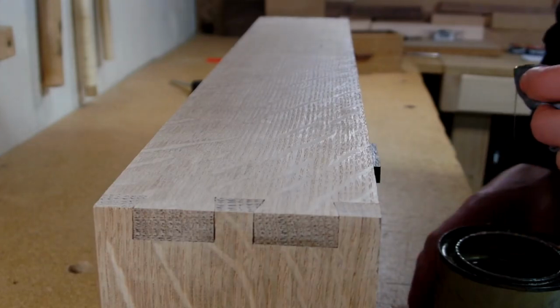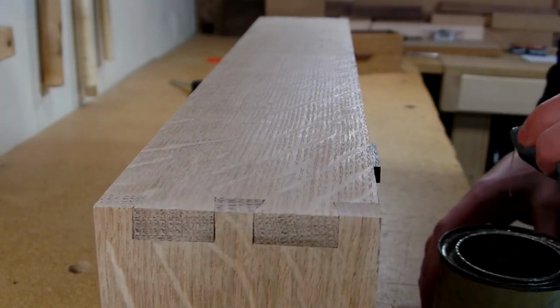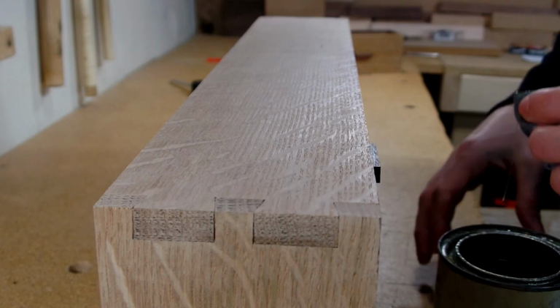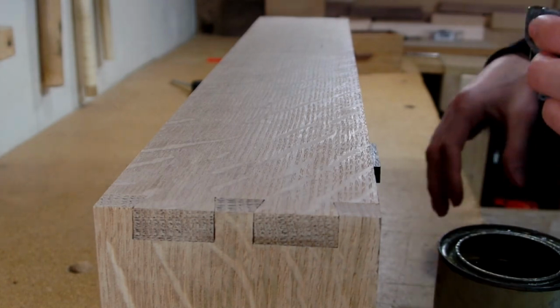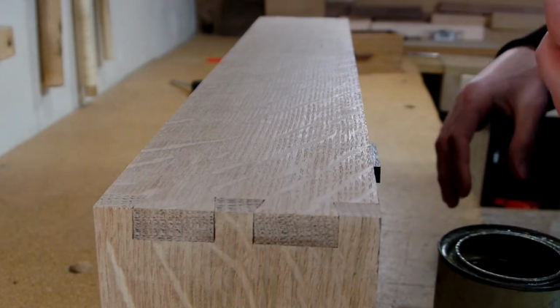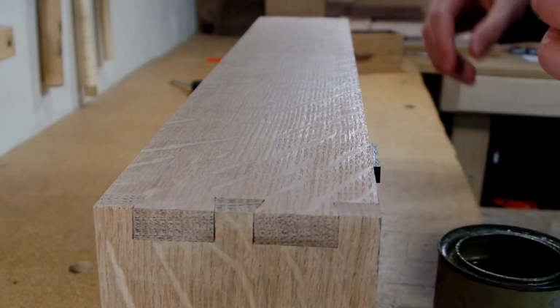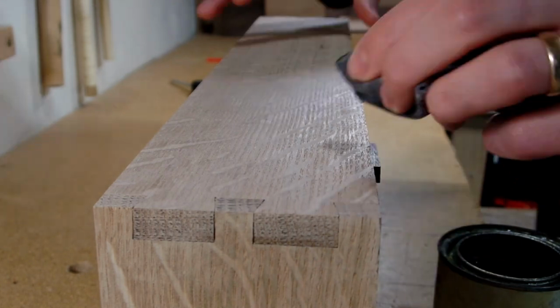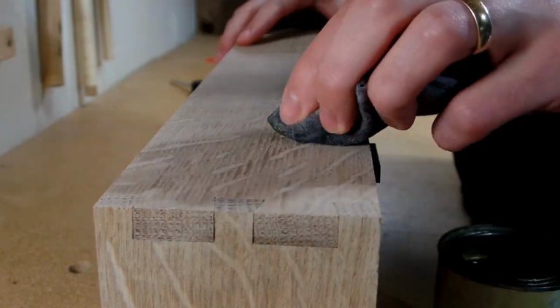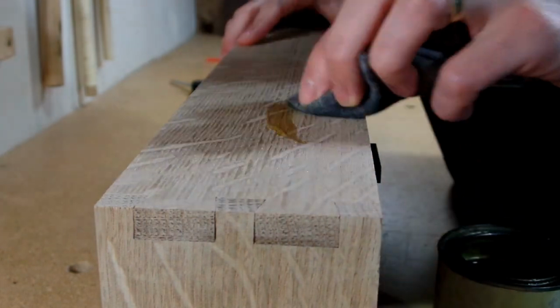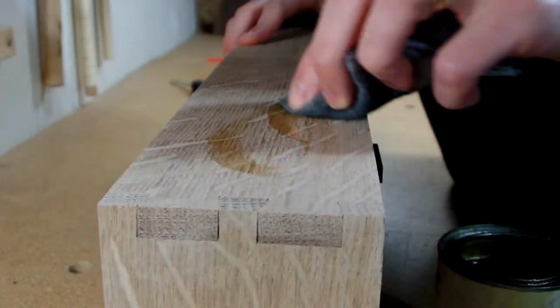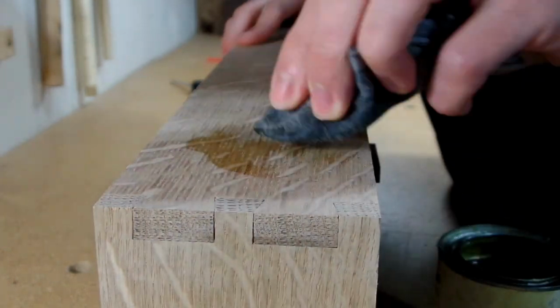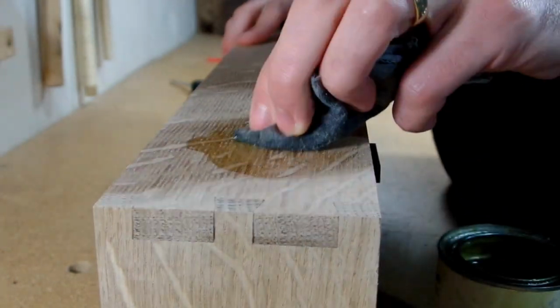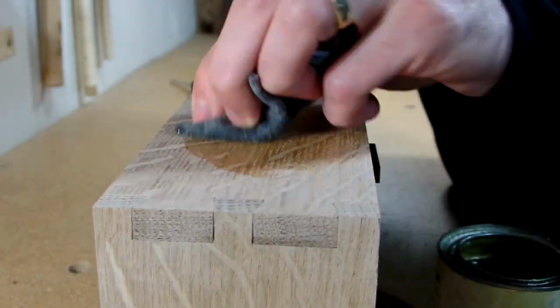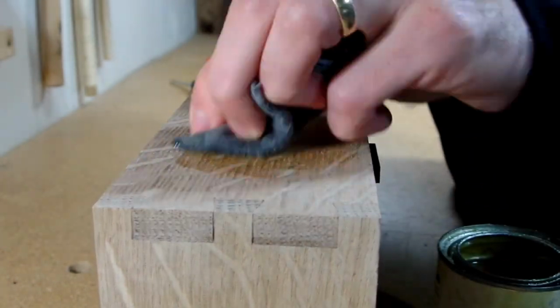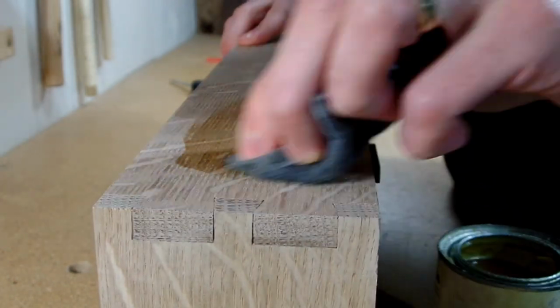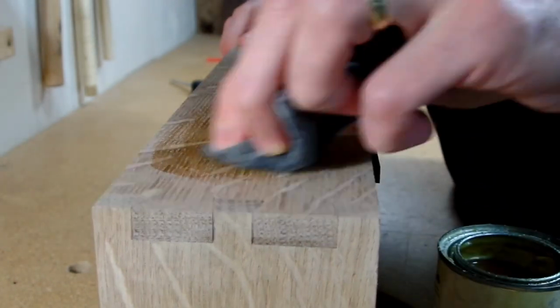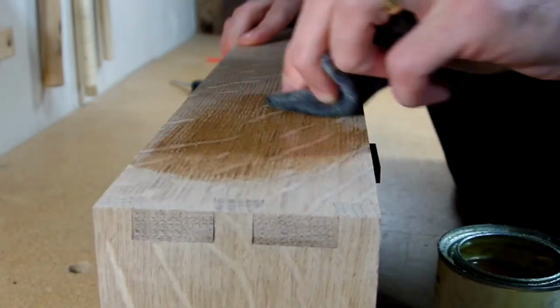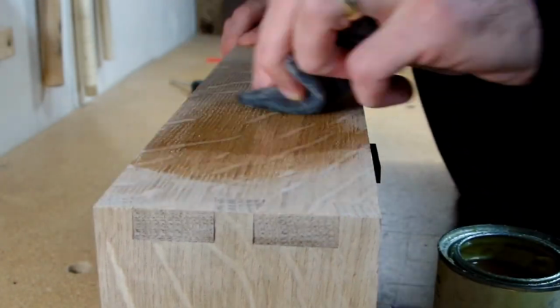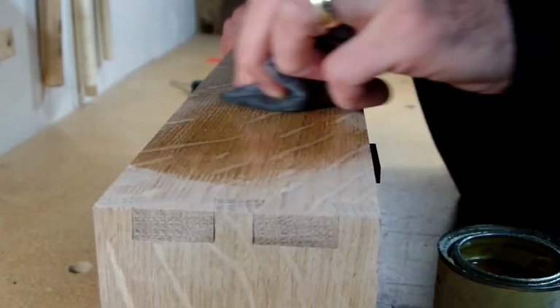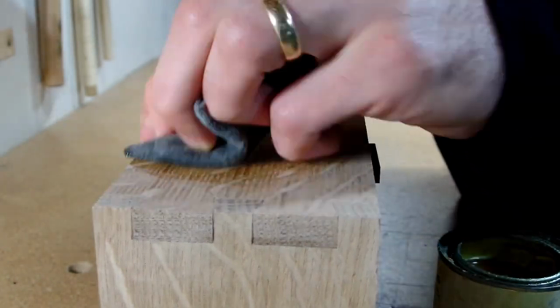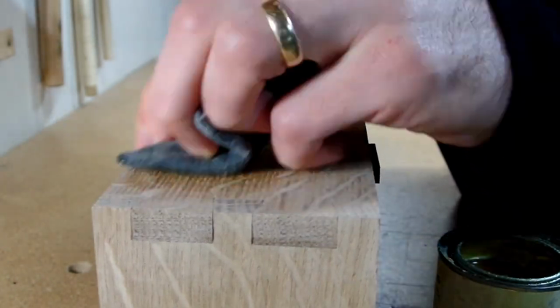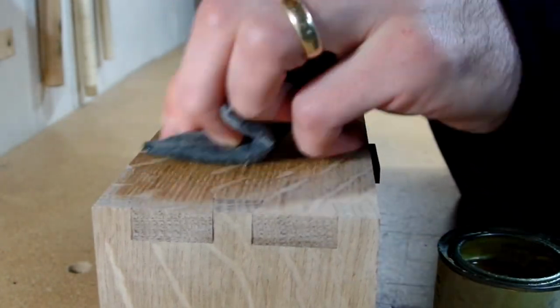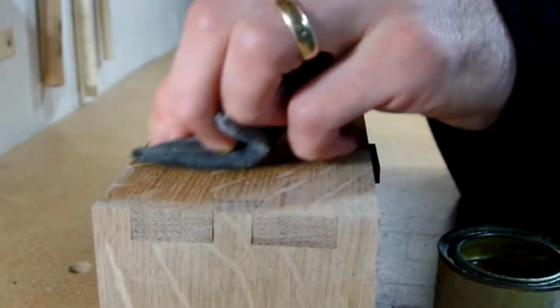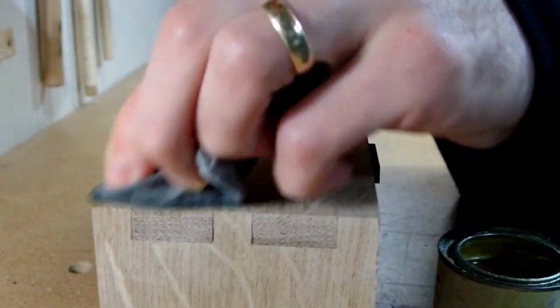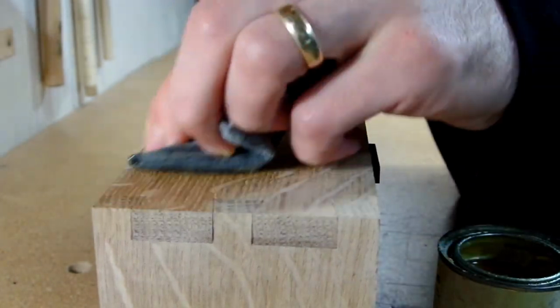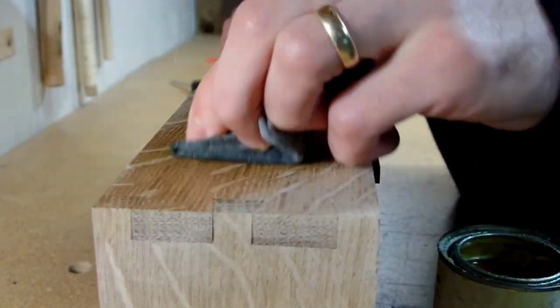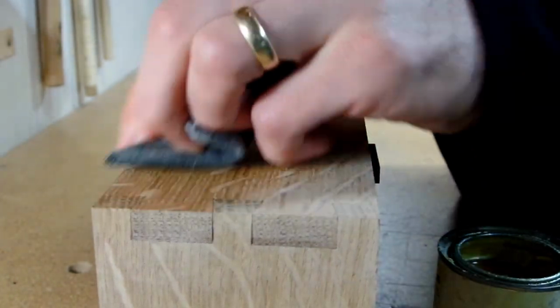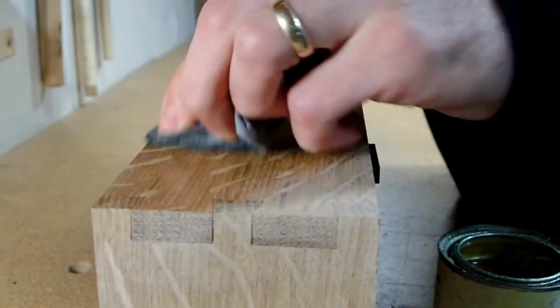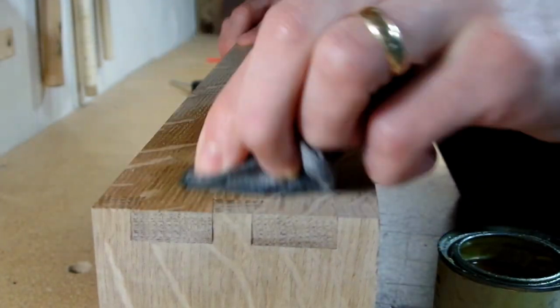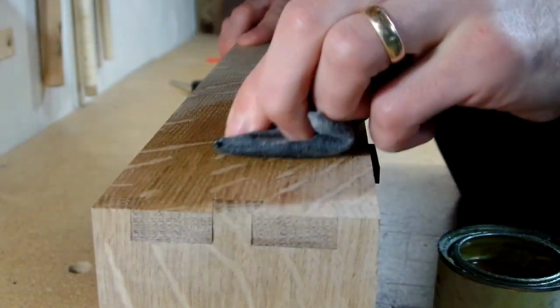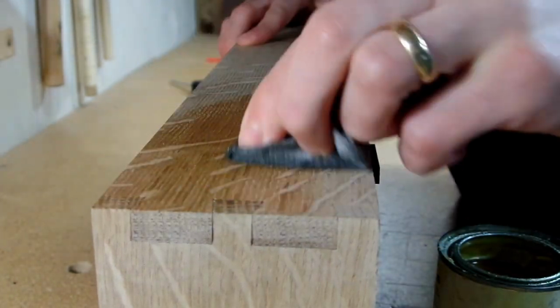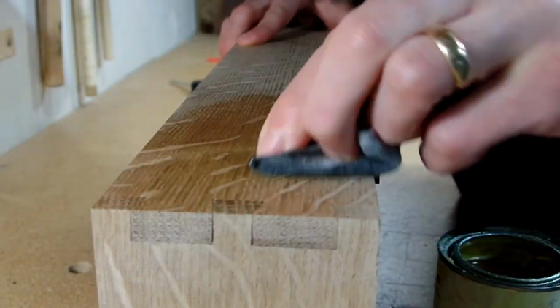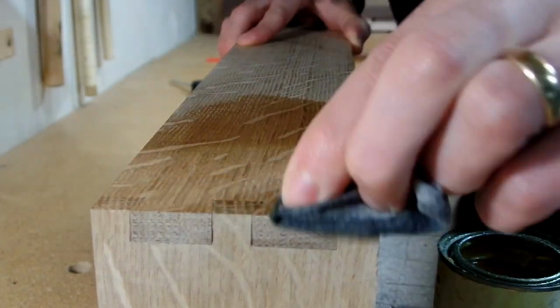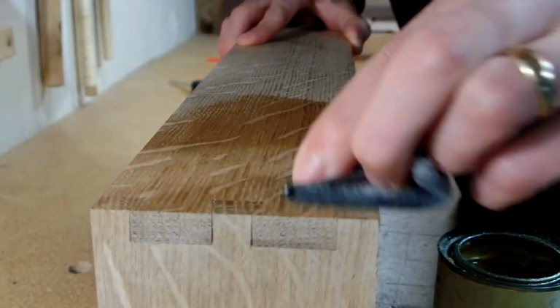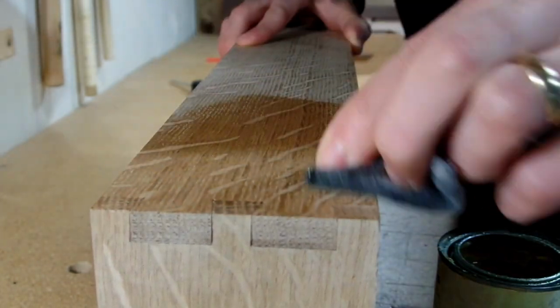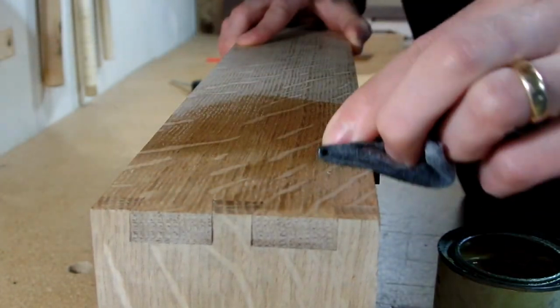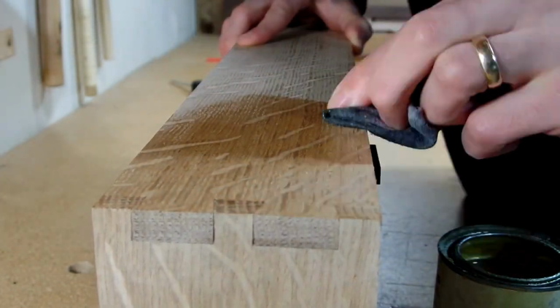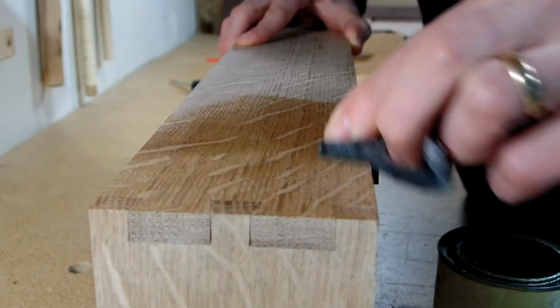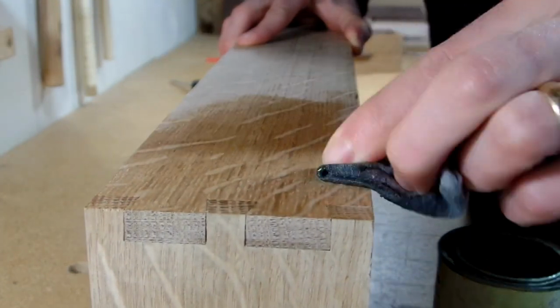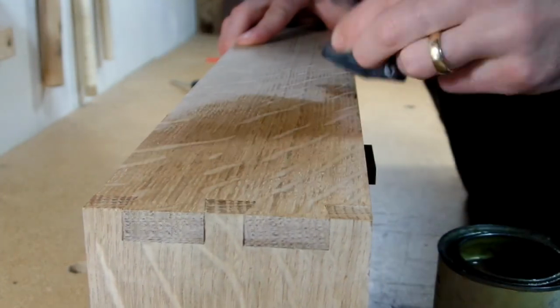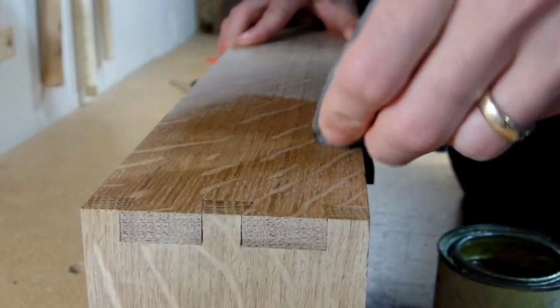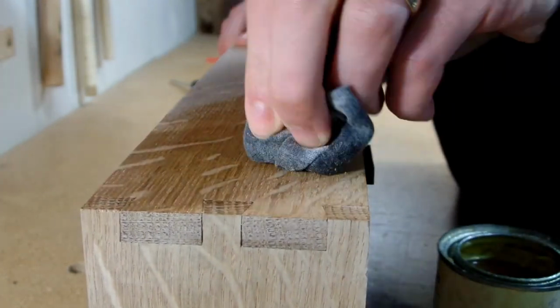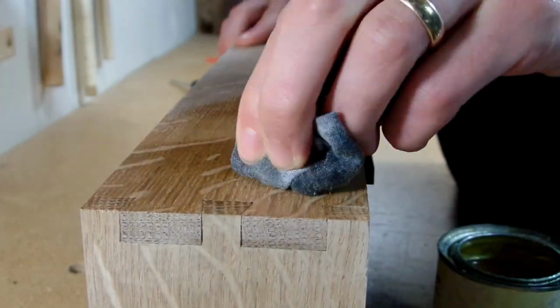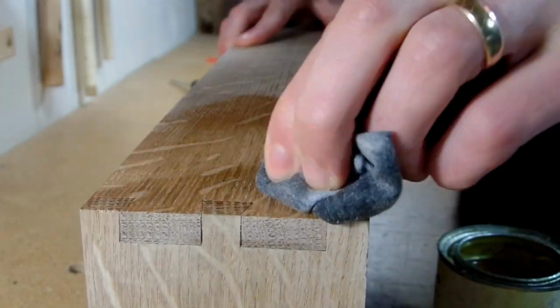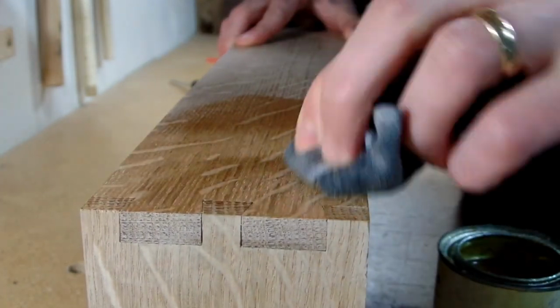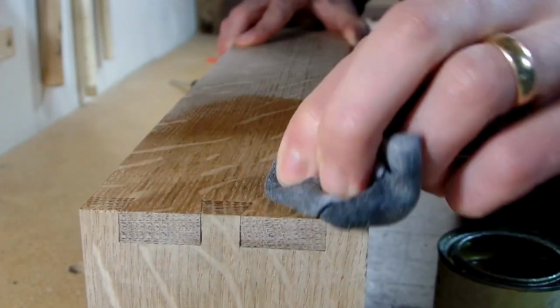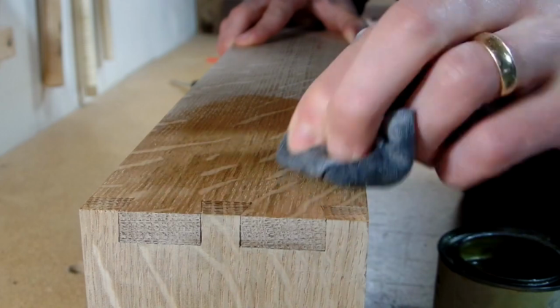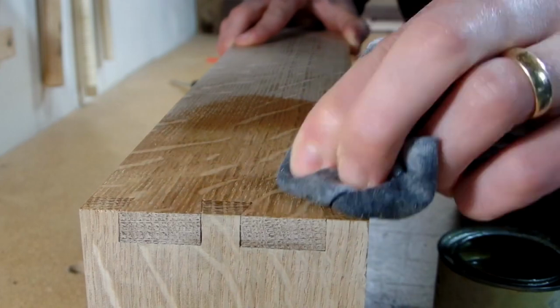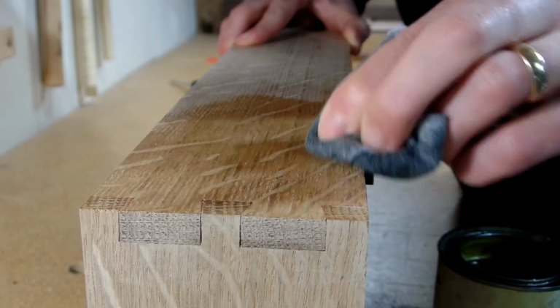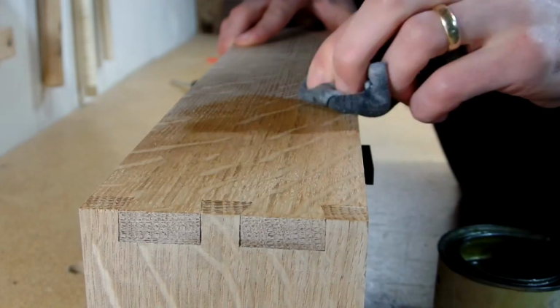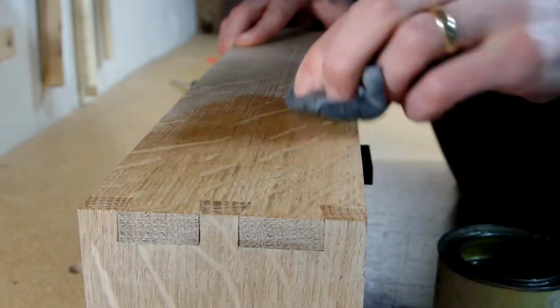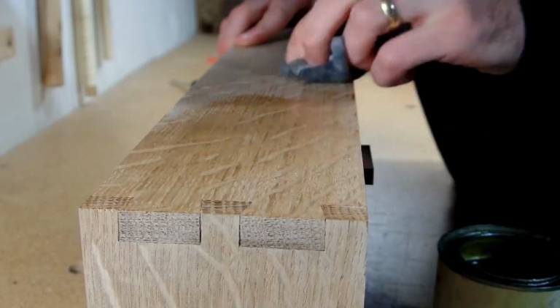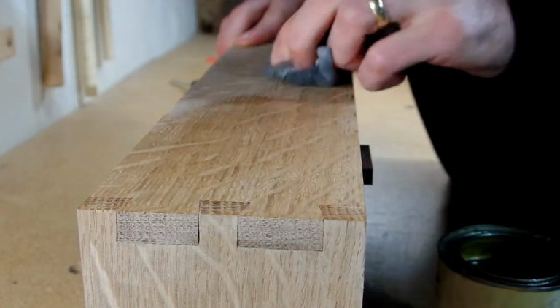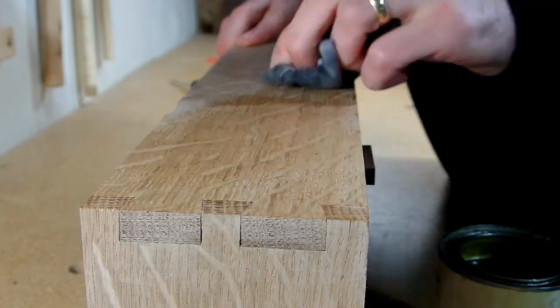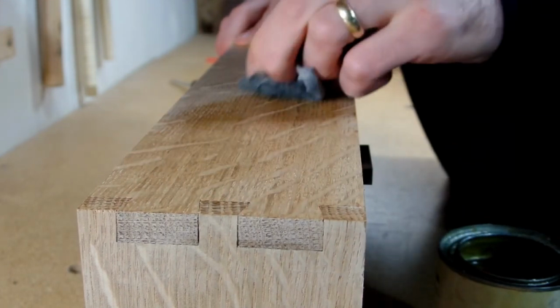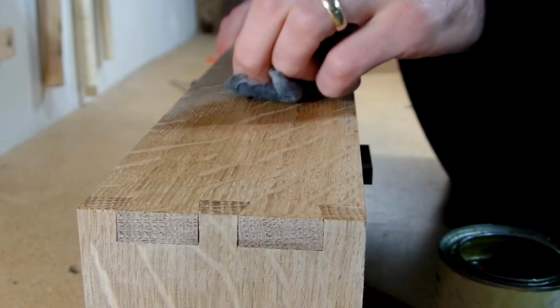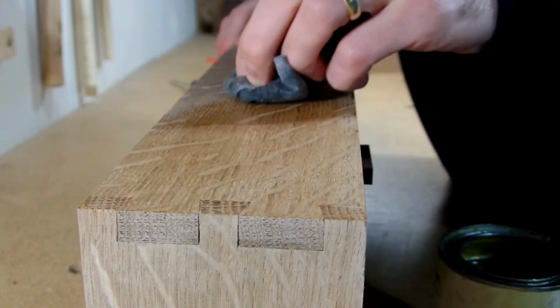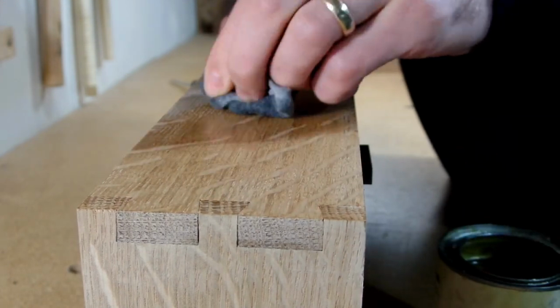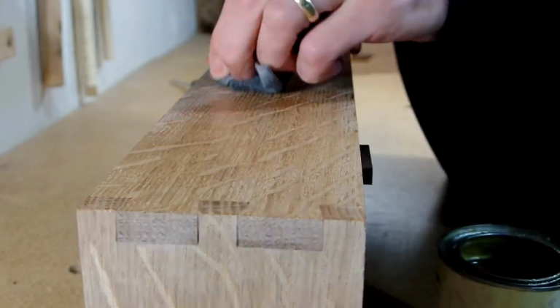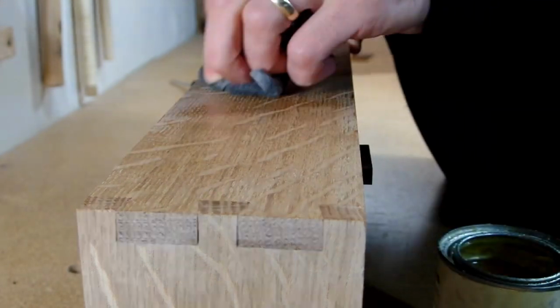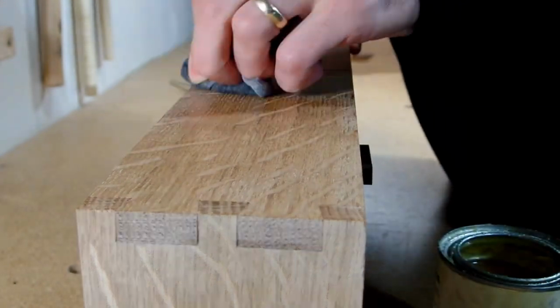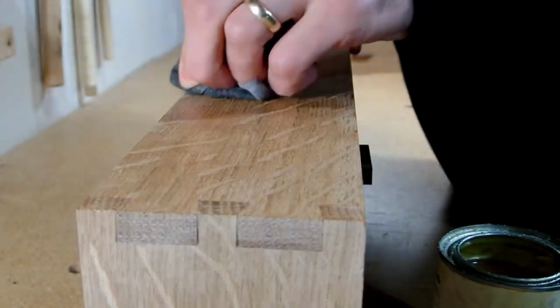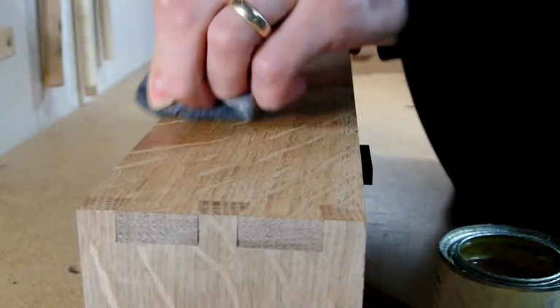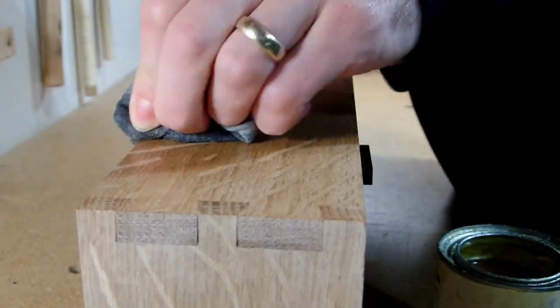Then, finally, after some card scraping, I could put some tried-and-true finish on the outside of the frame, and the cabinet was finally finished.